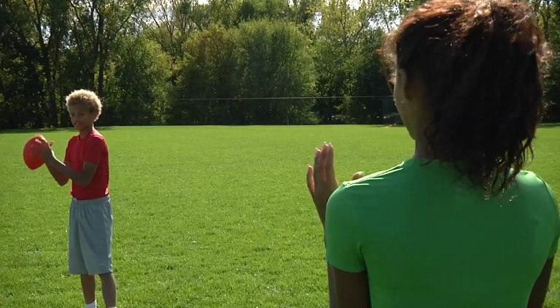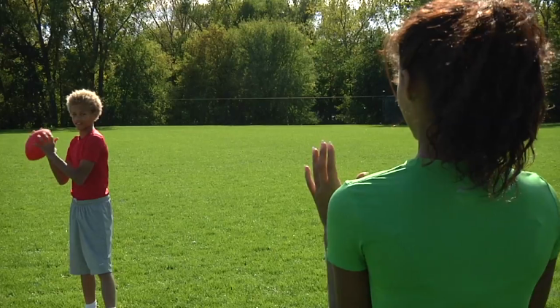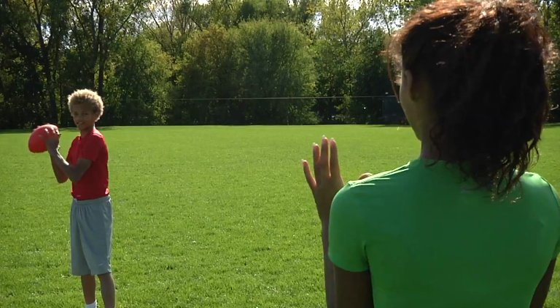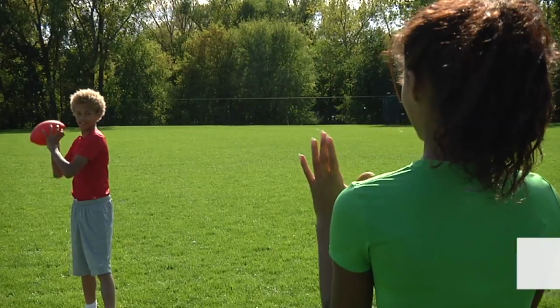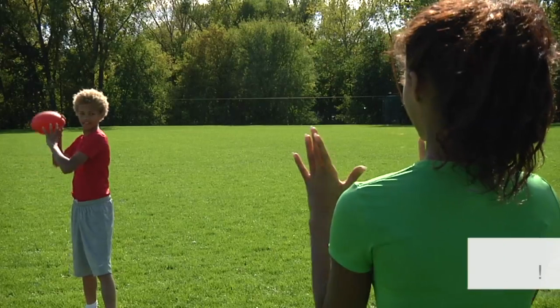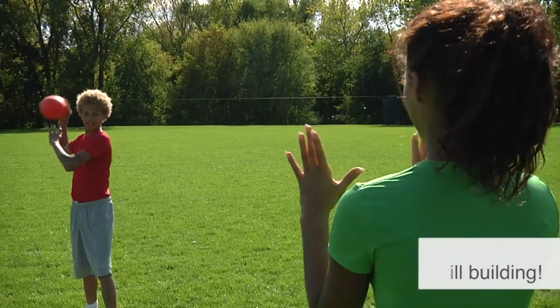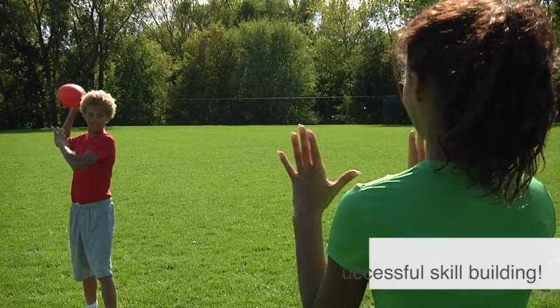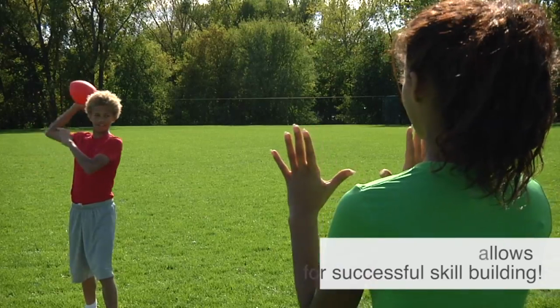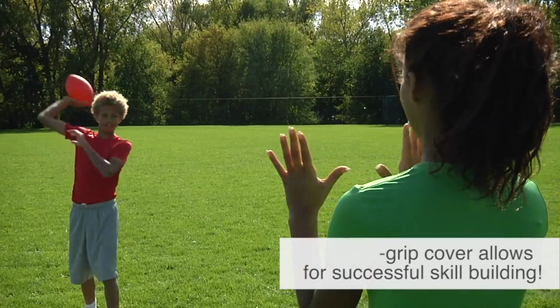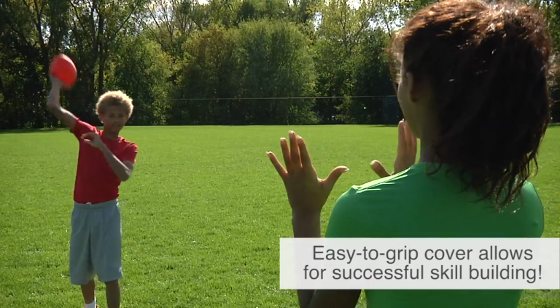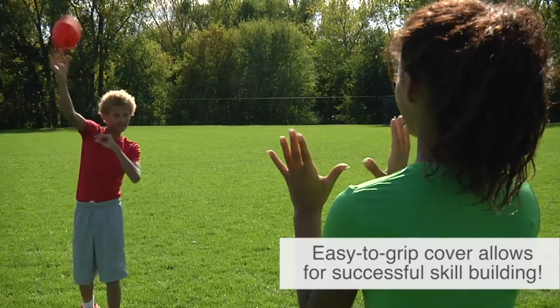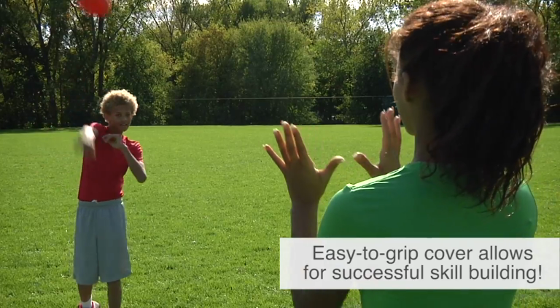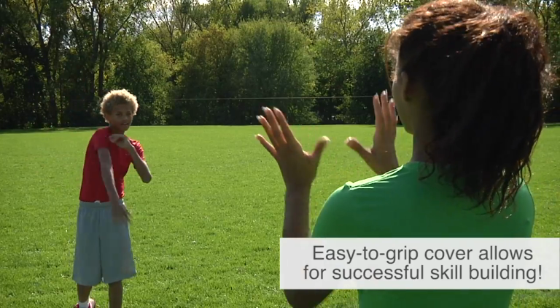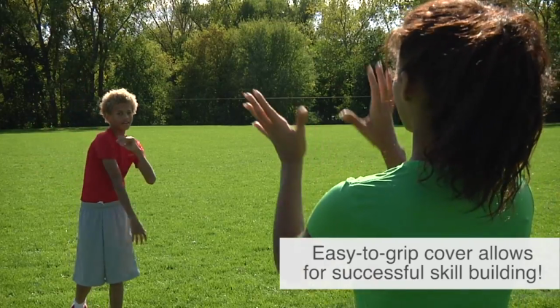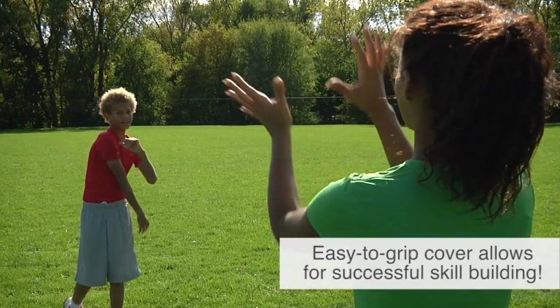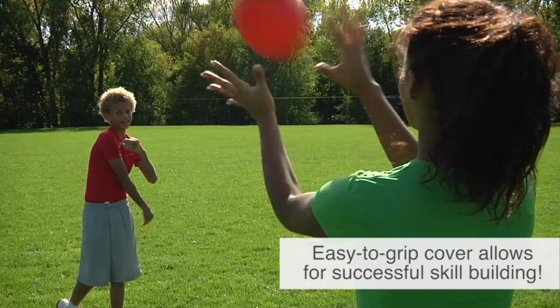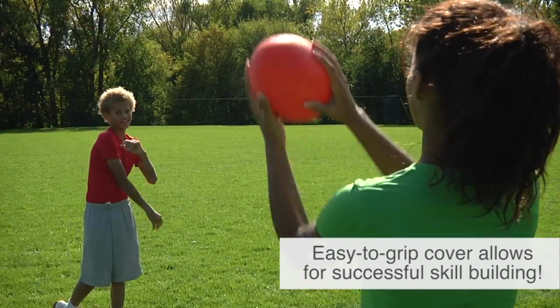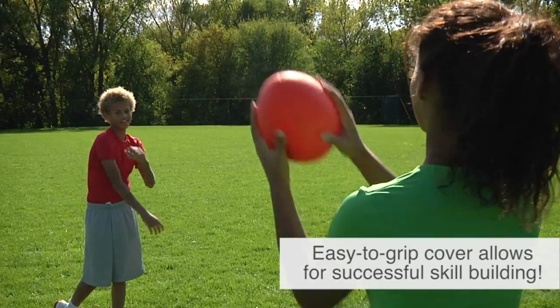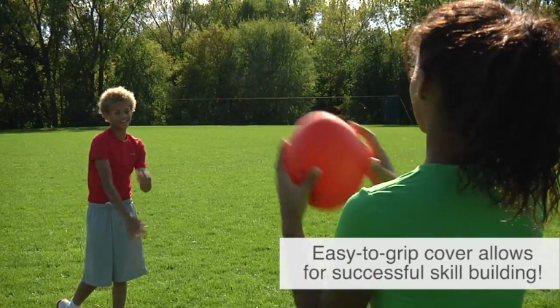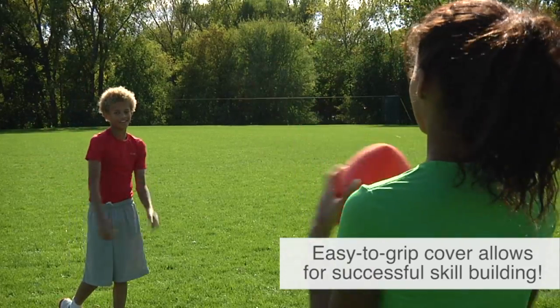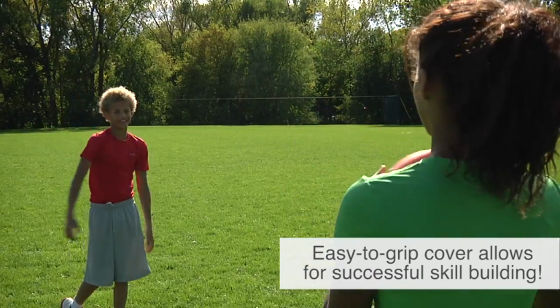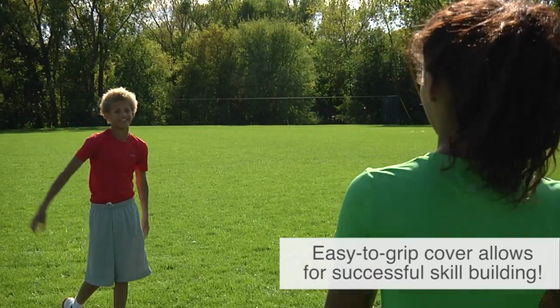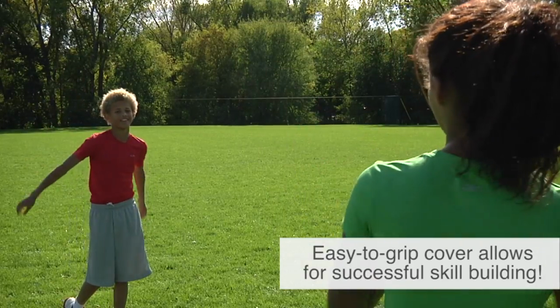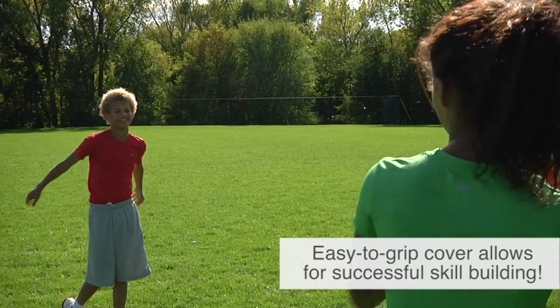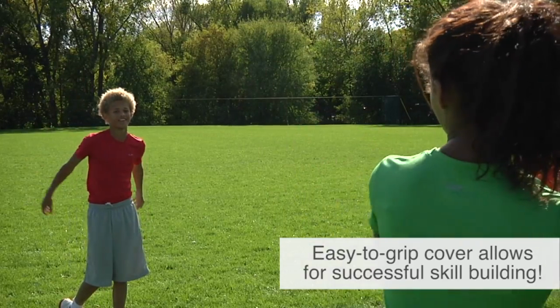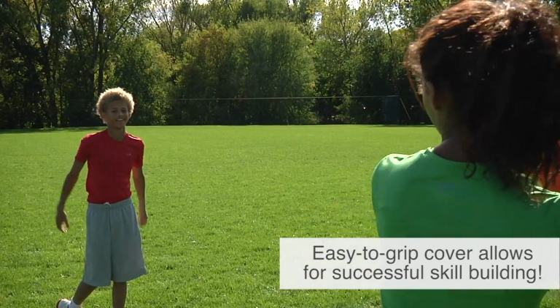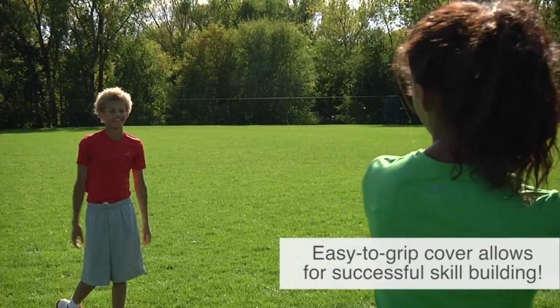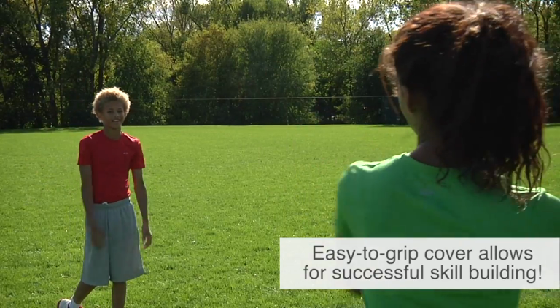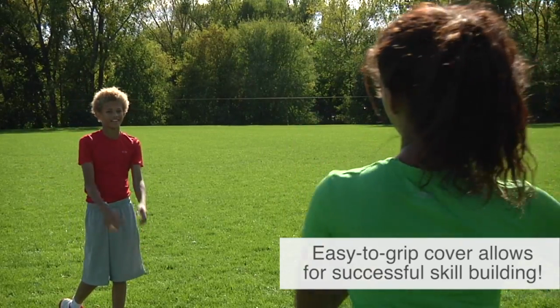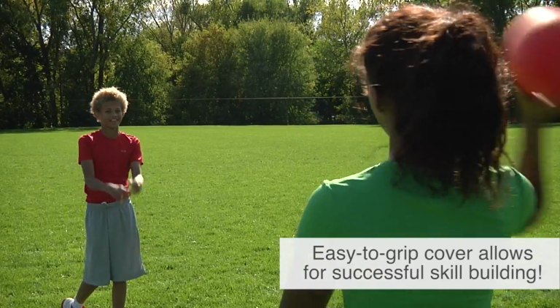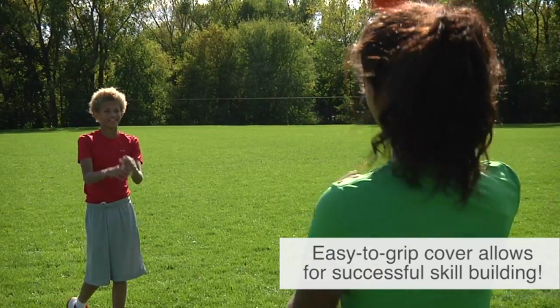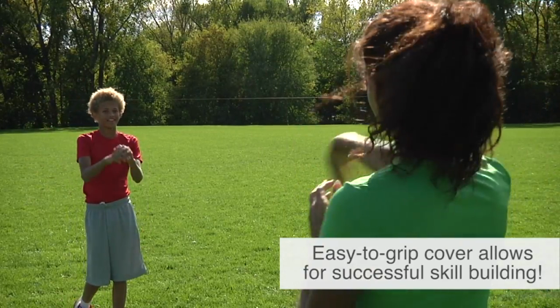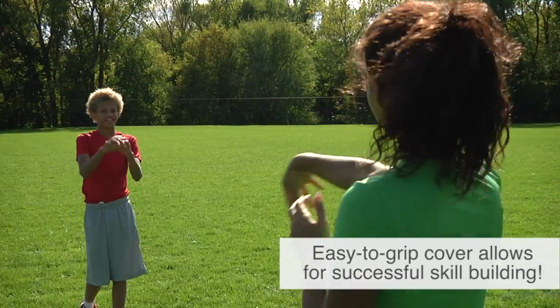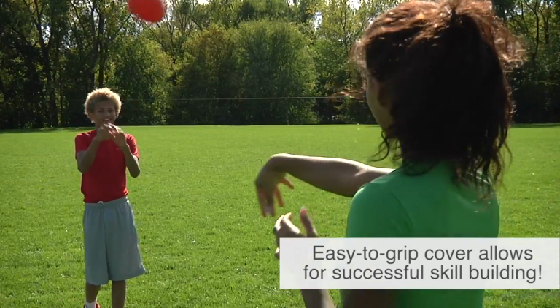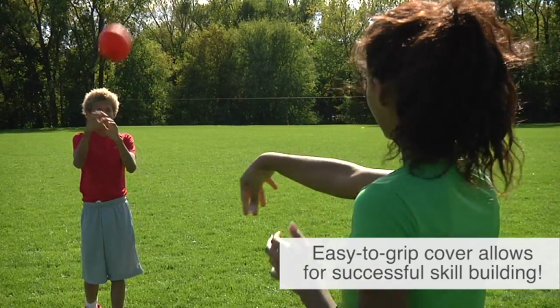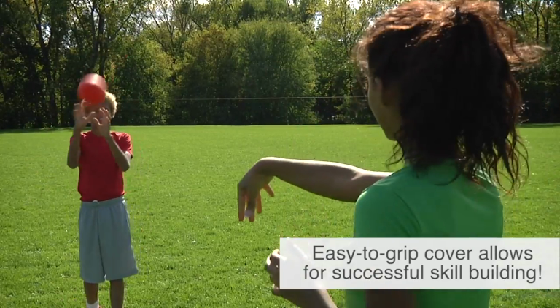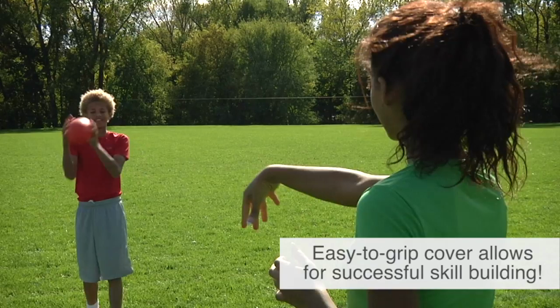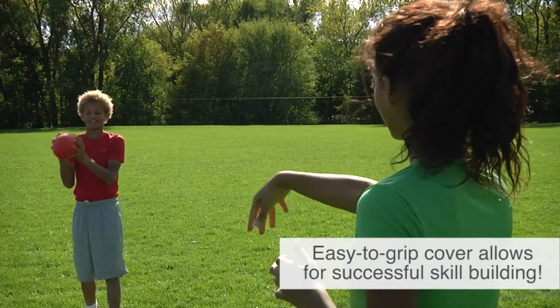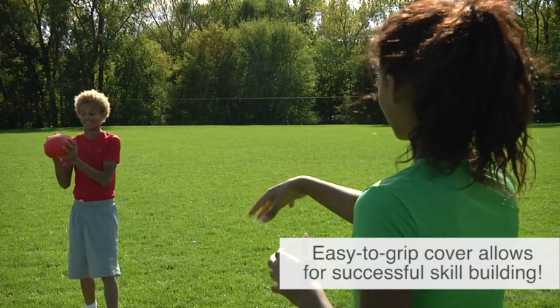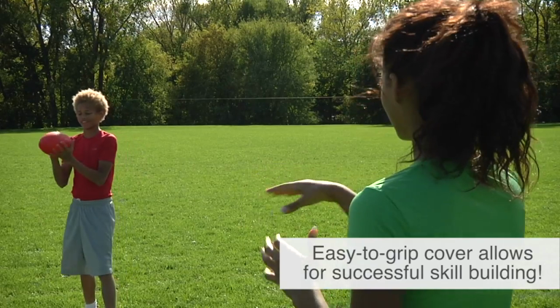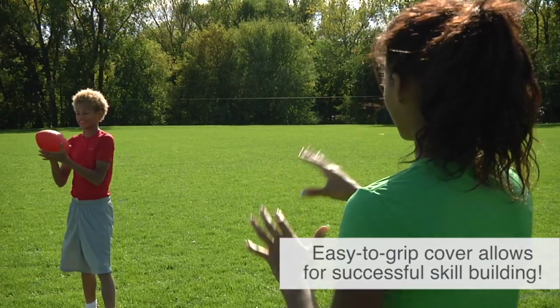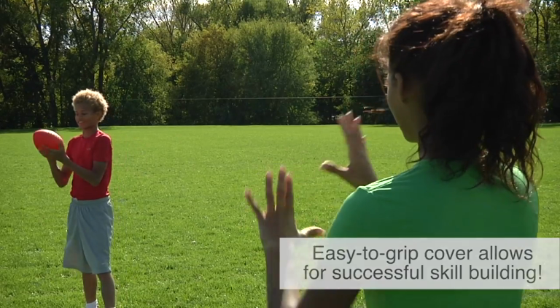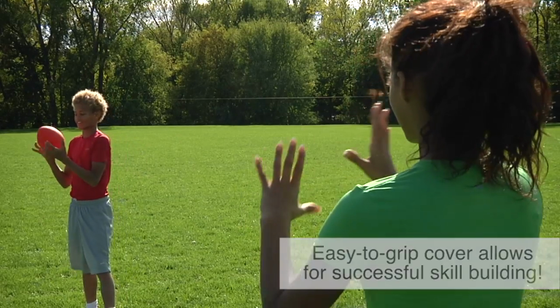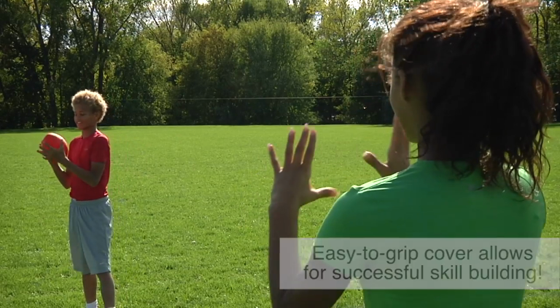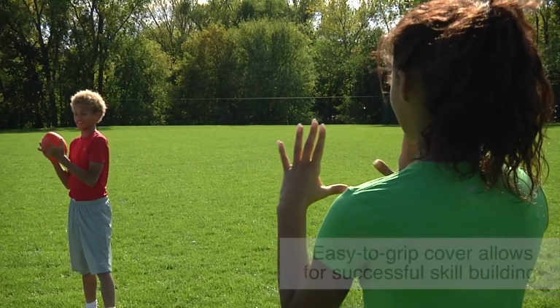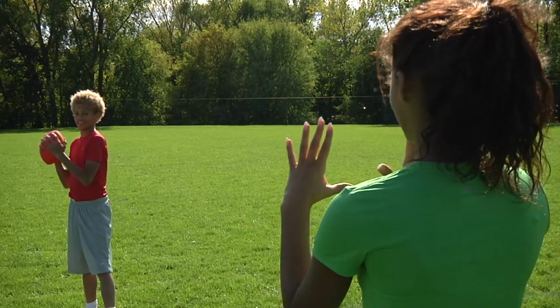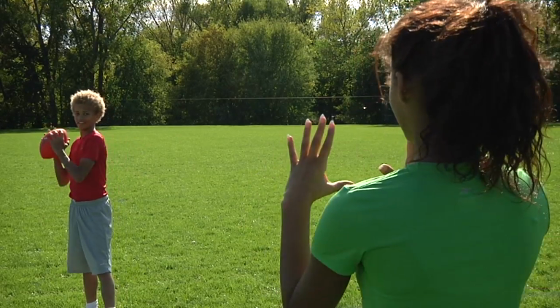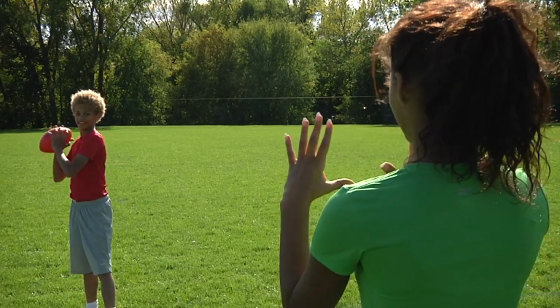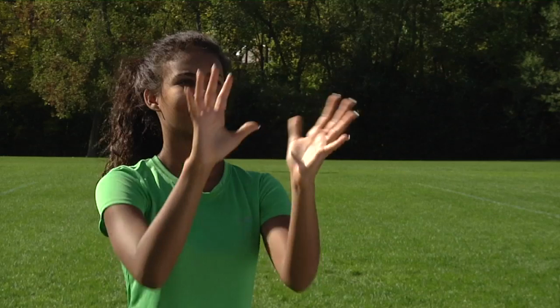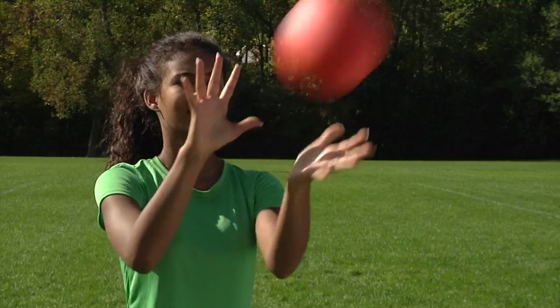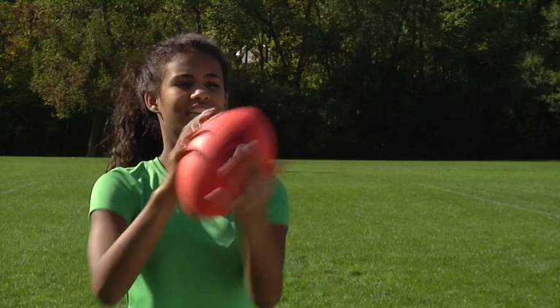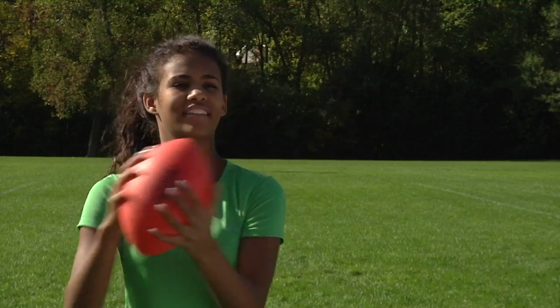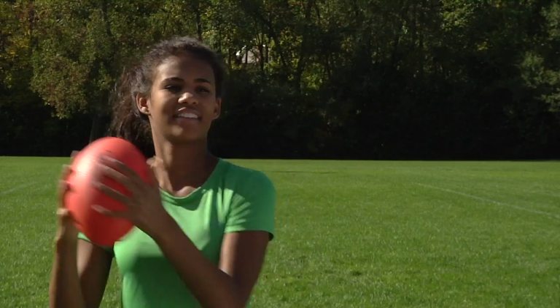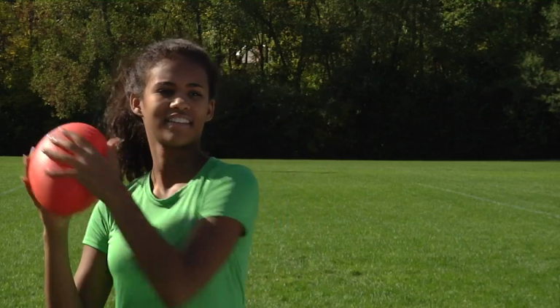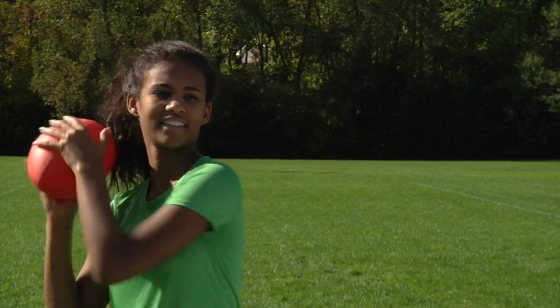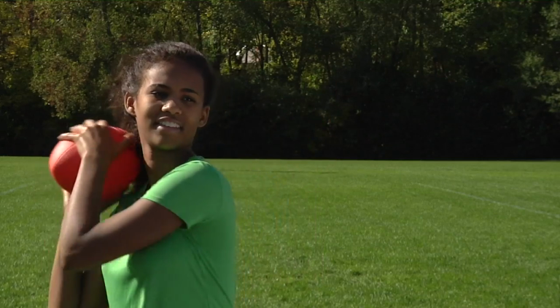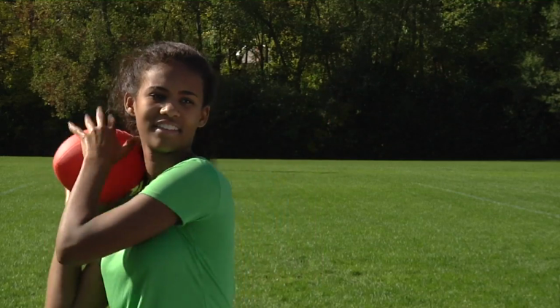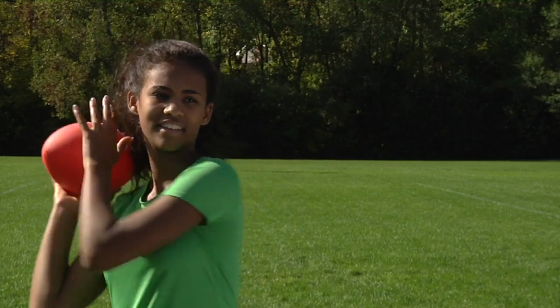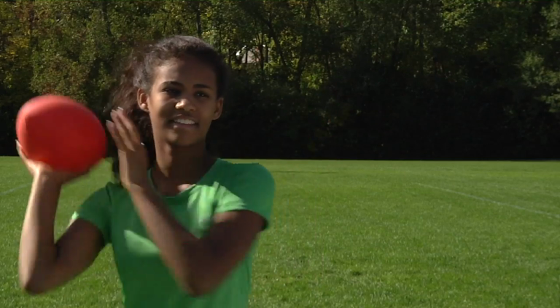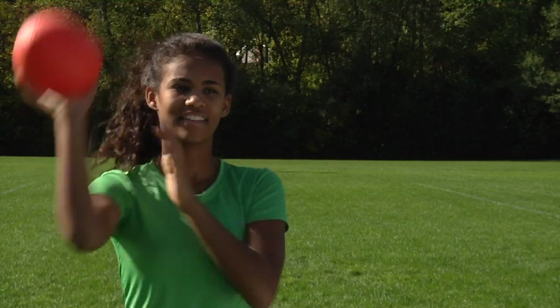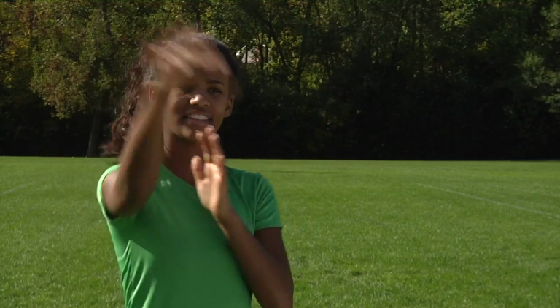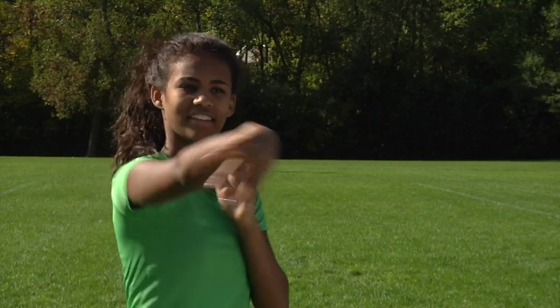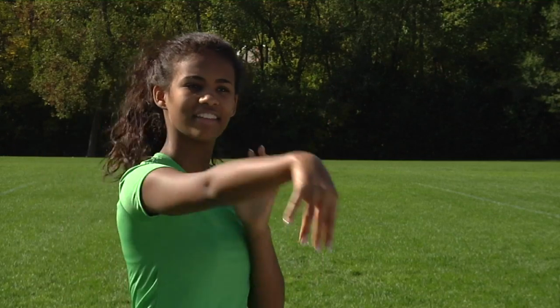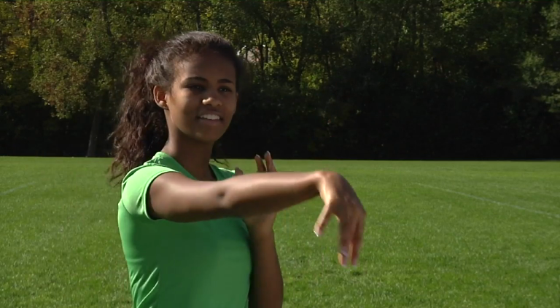Soft play balls feature a tacky surface that provides an easy-to-catch, confident grip, no matter what age or skill level.